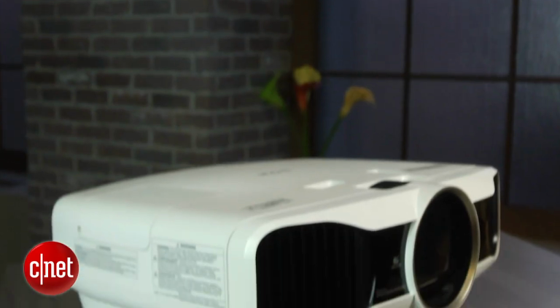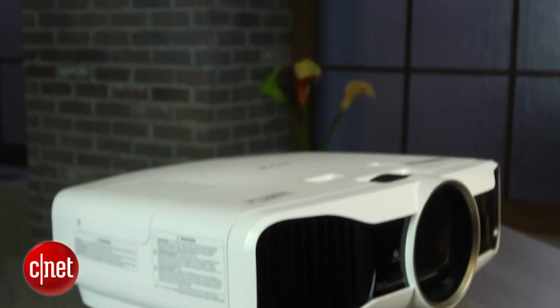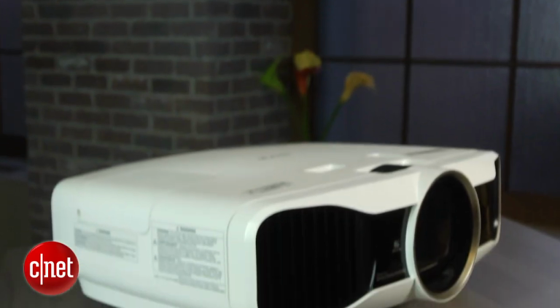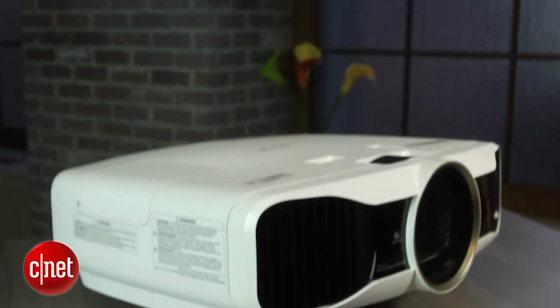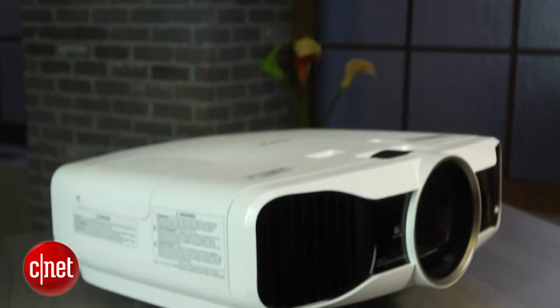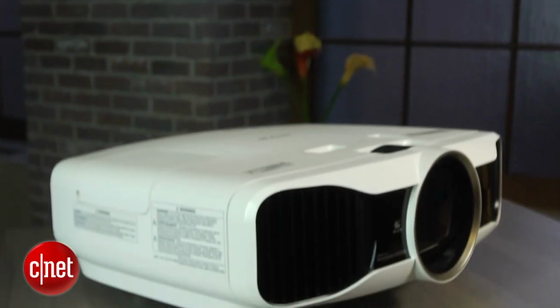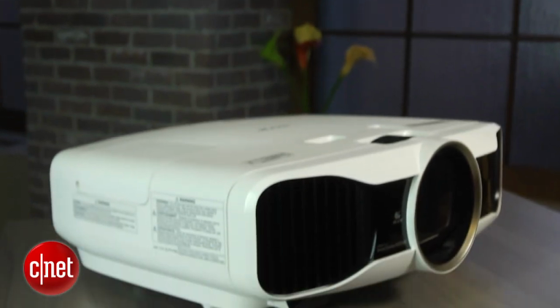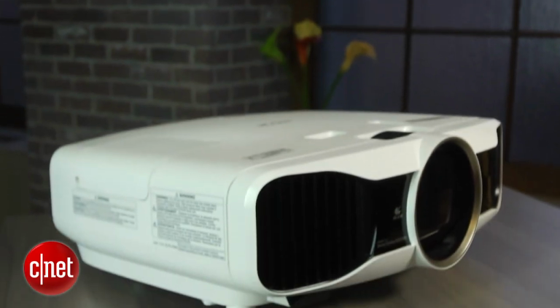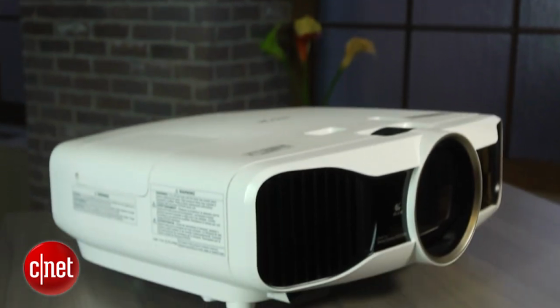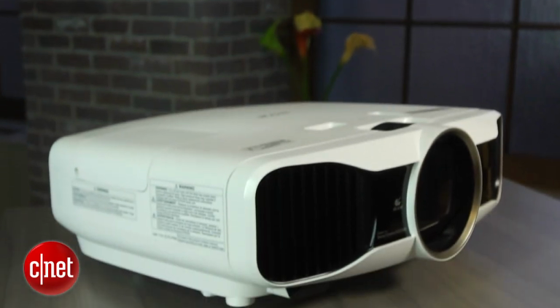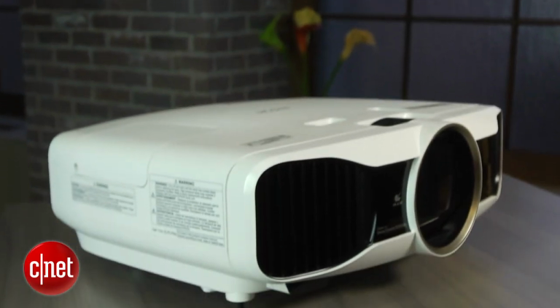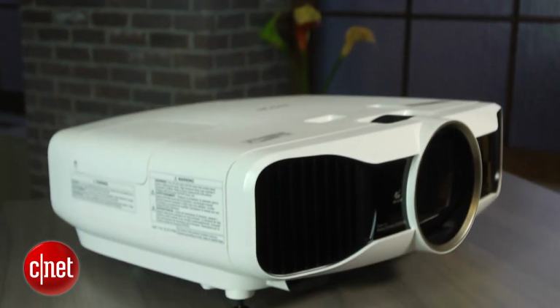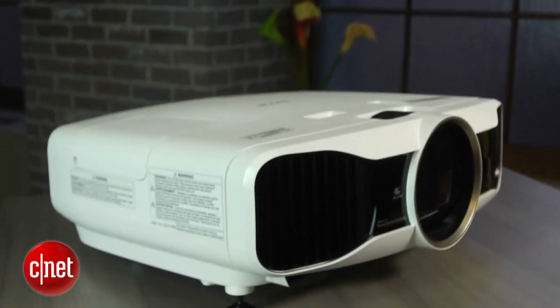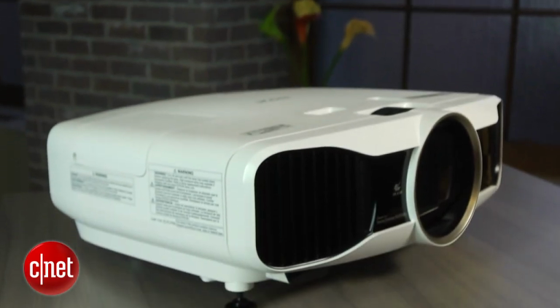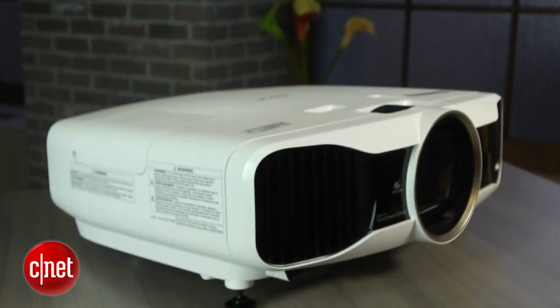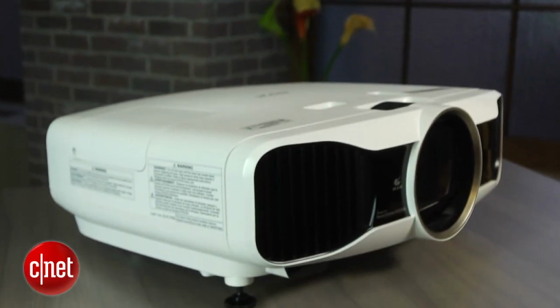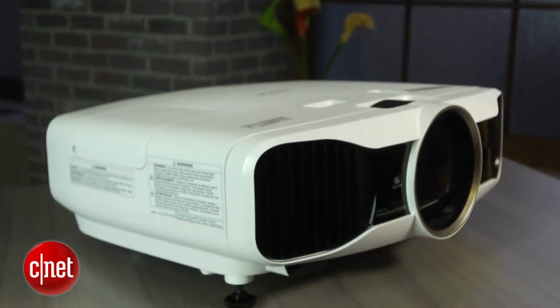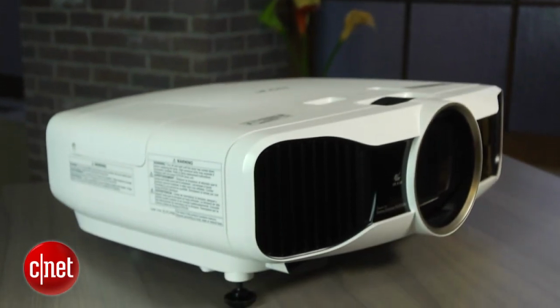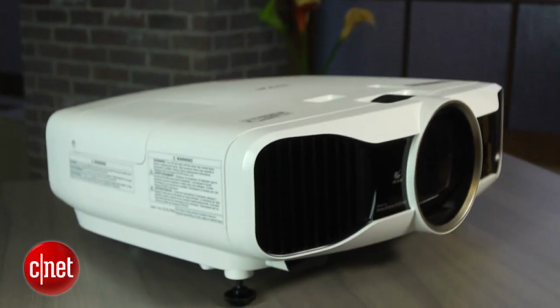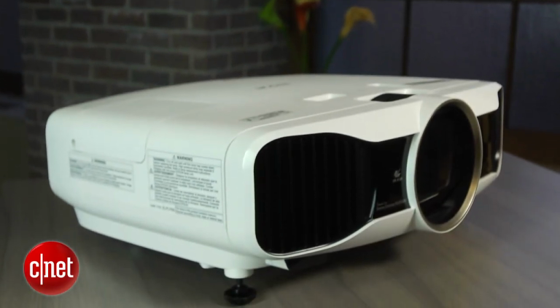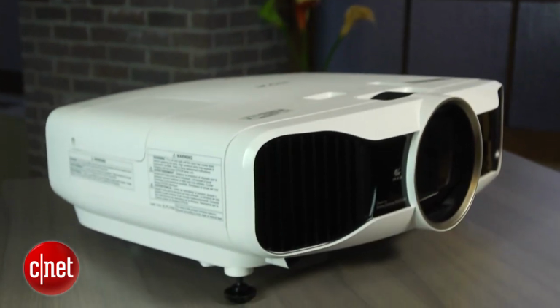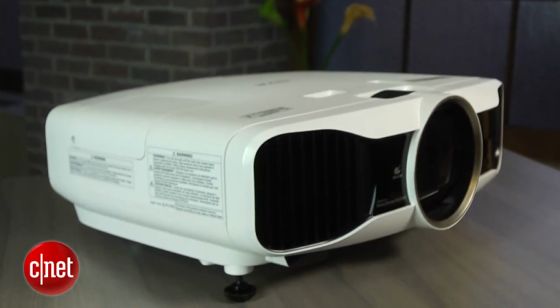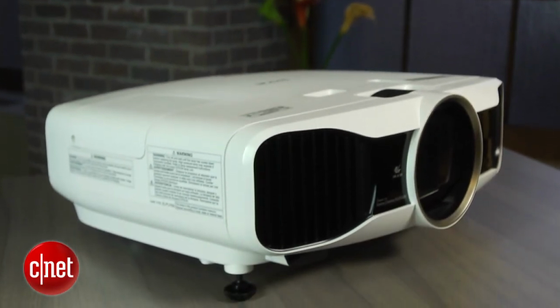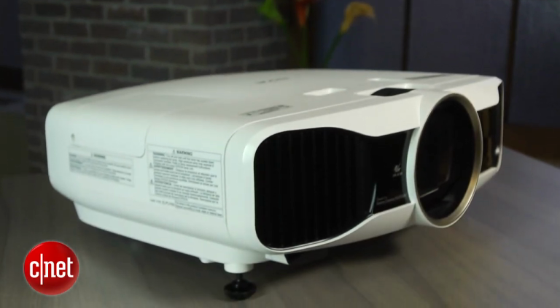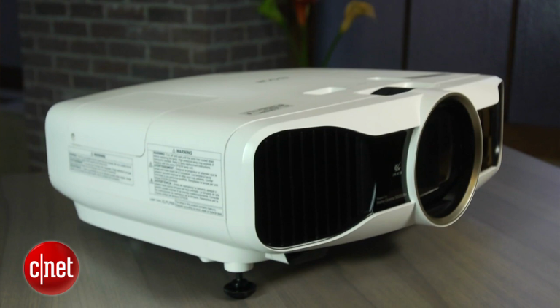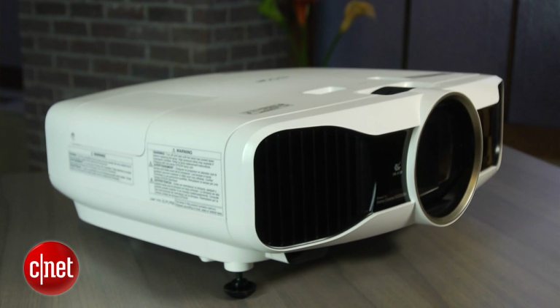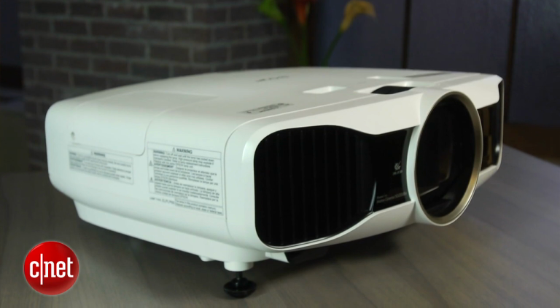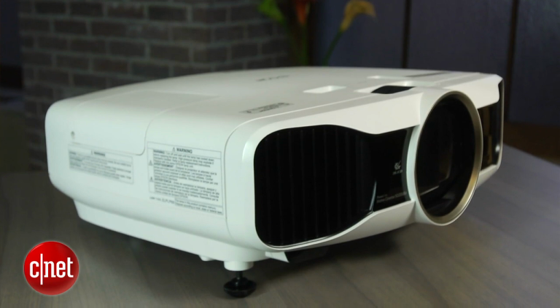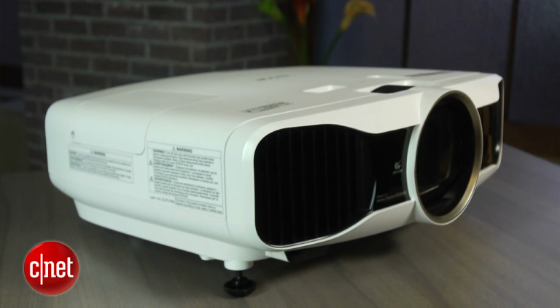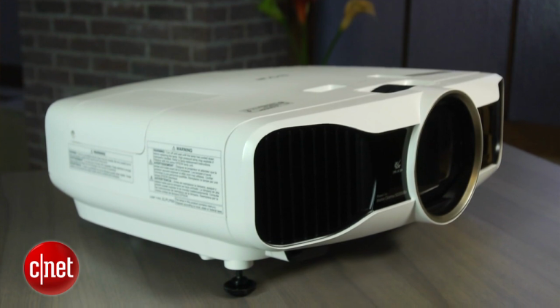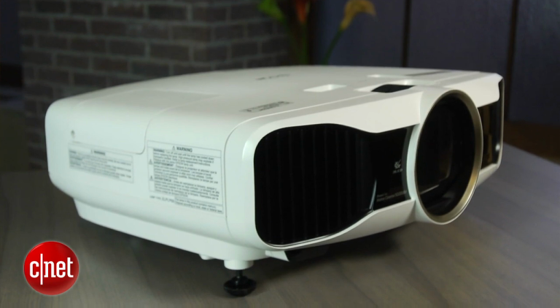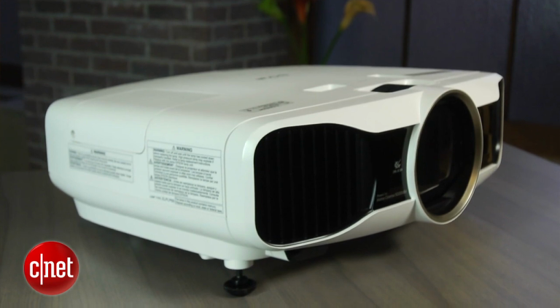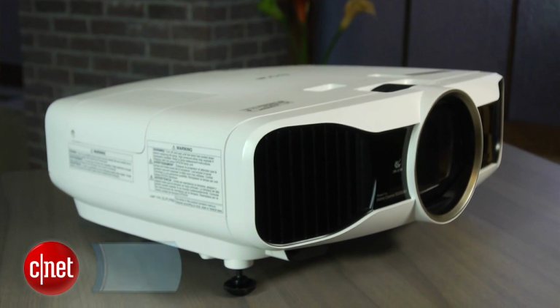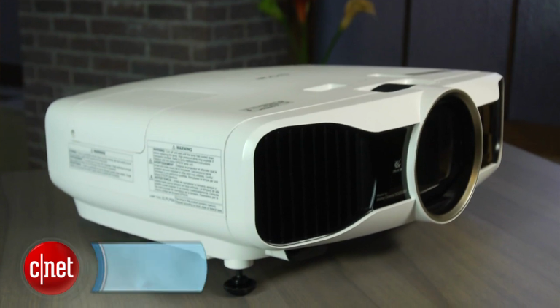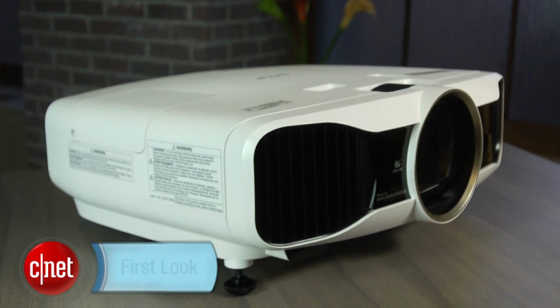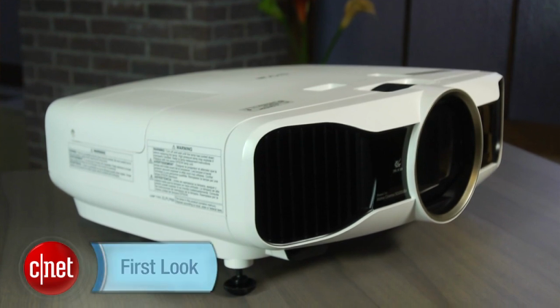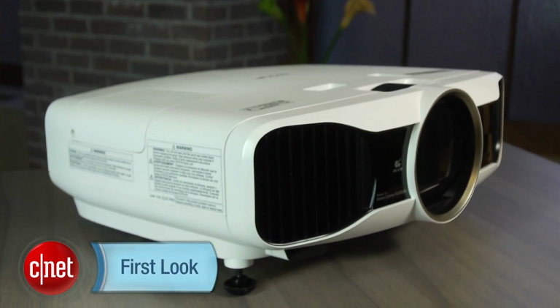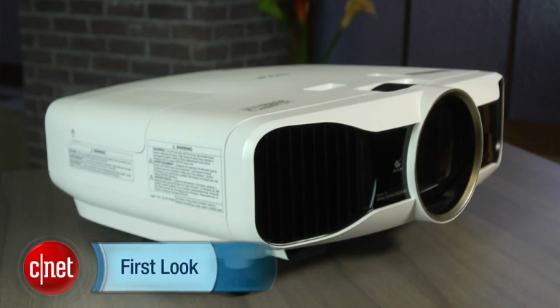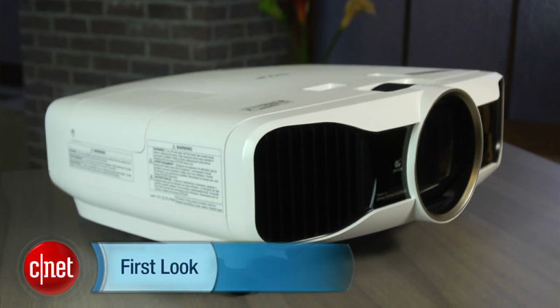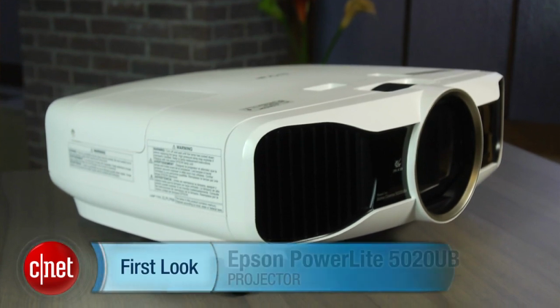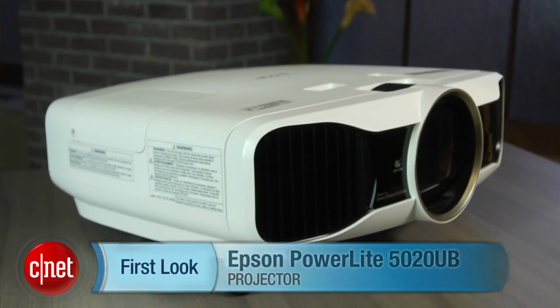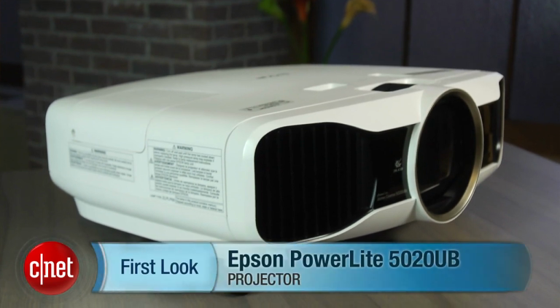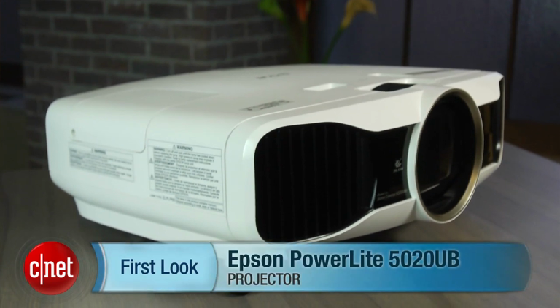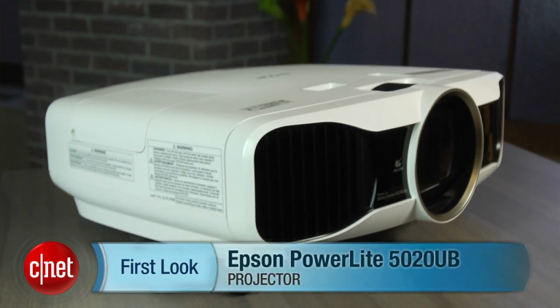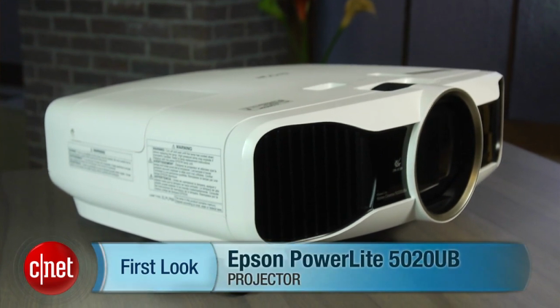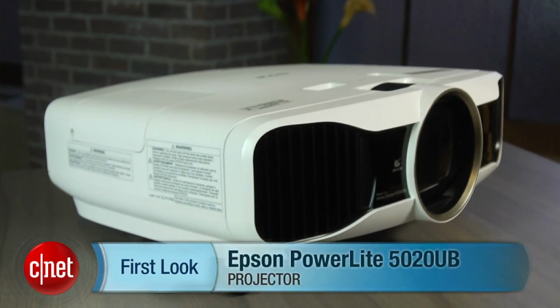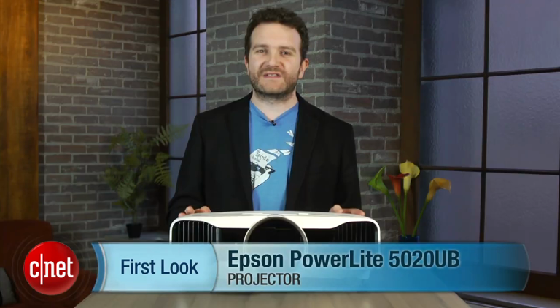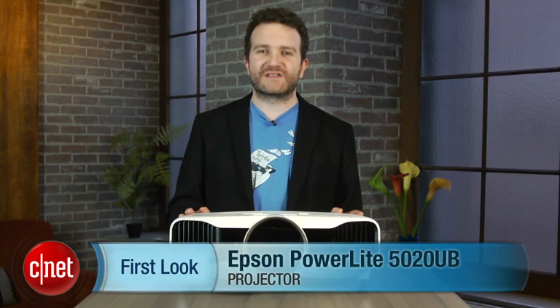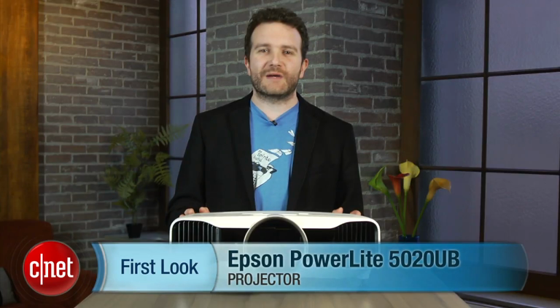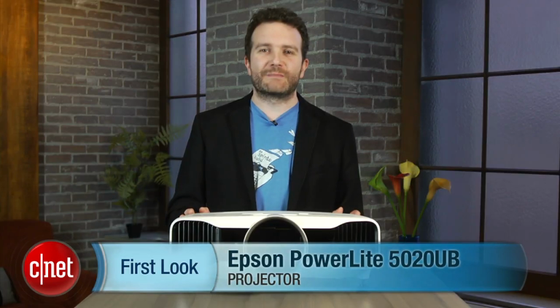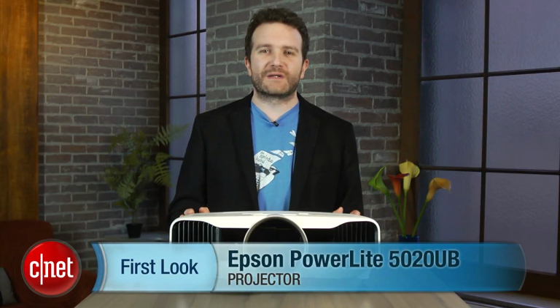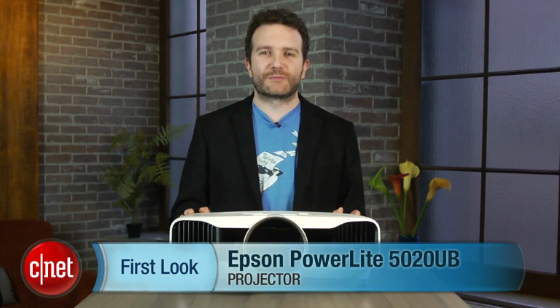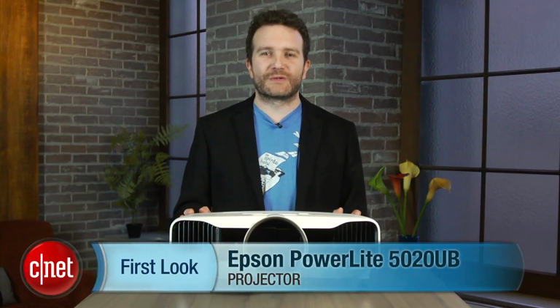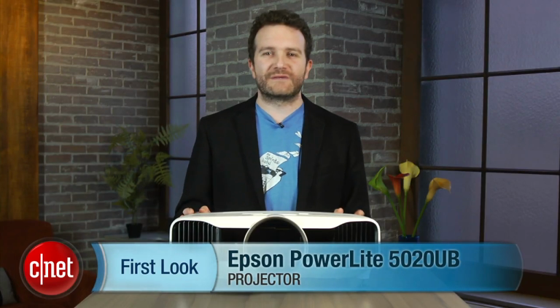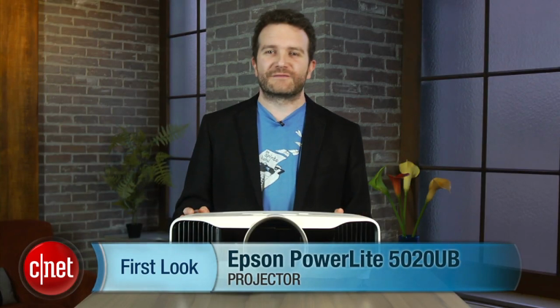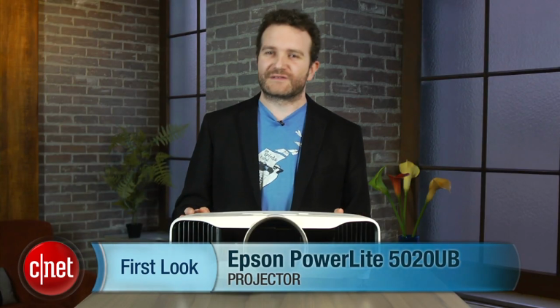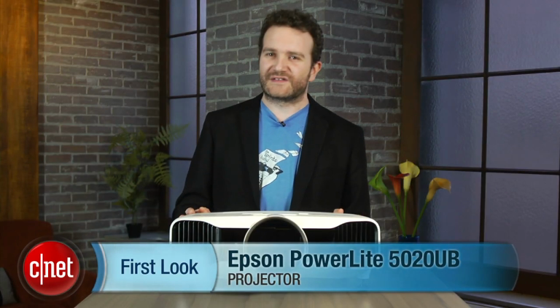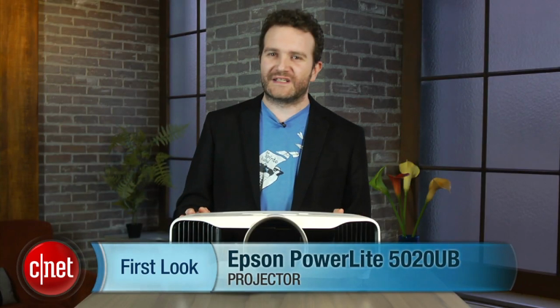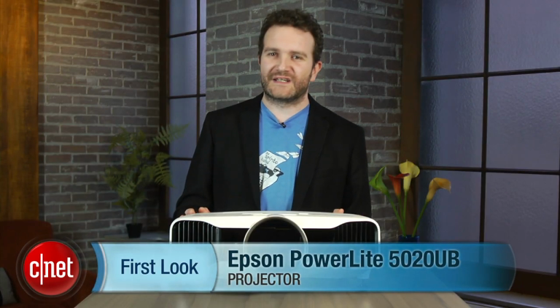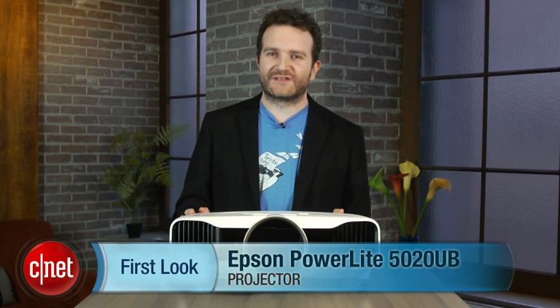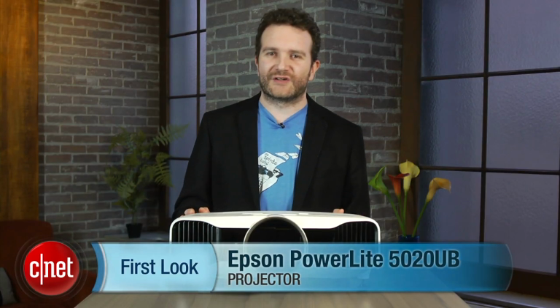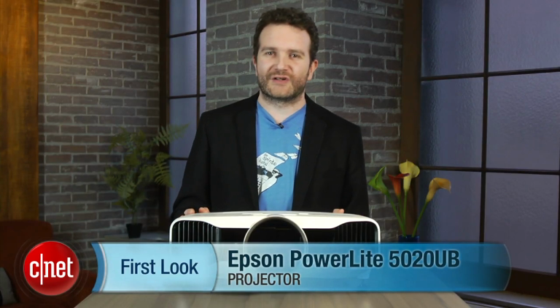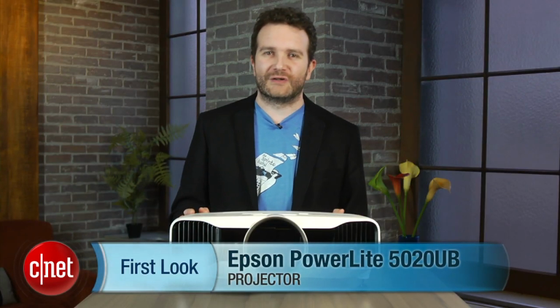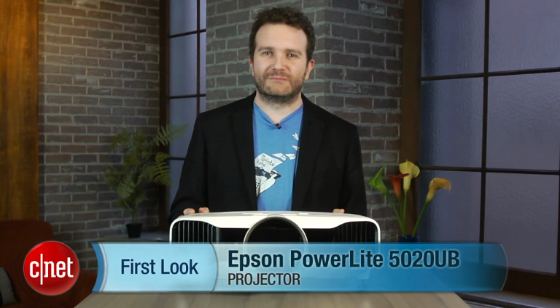The Epson PowerLight 5020UB comes highly recommended. This has been Ty Pendlebury for CNET.com.